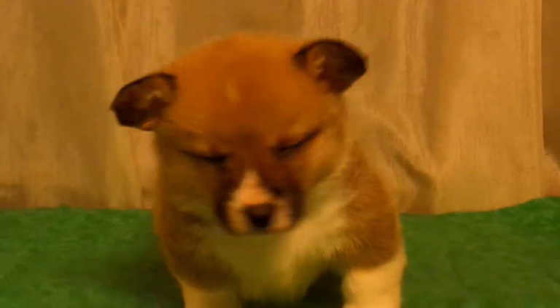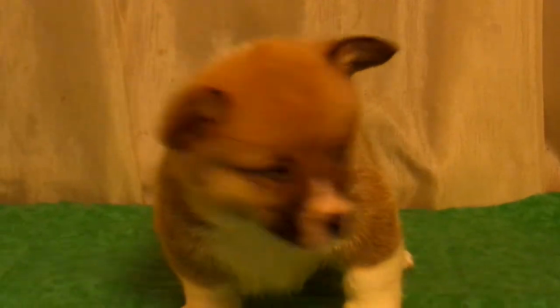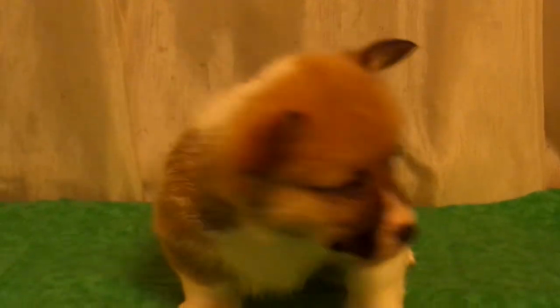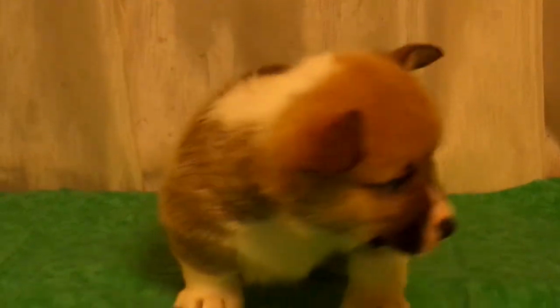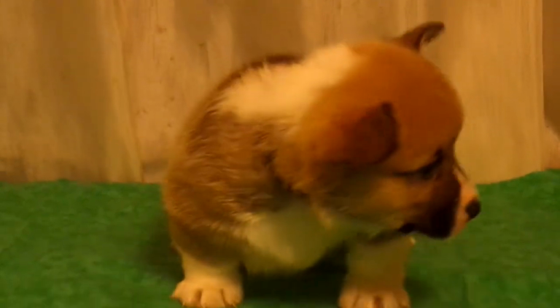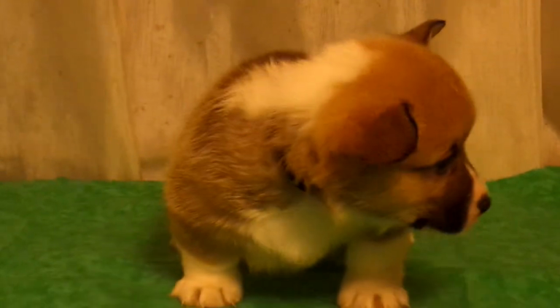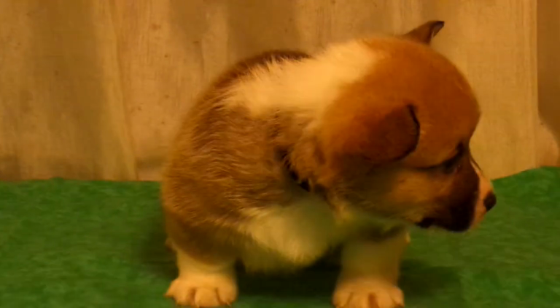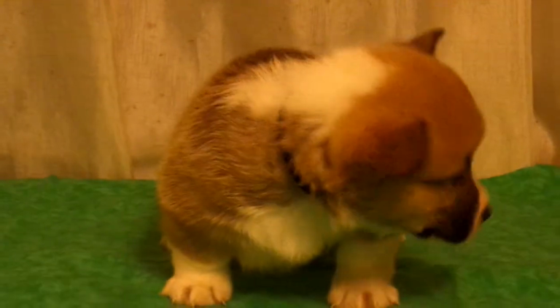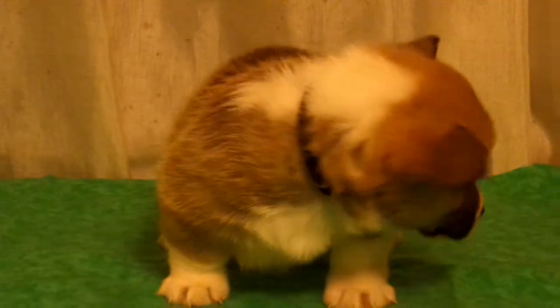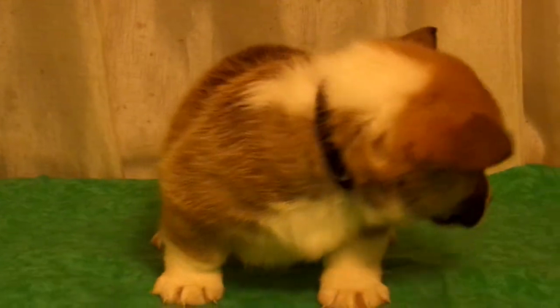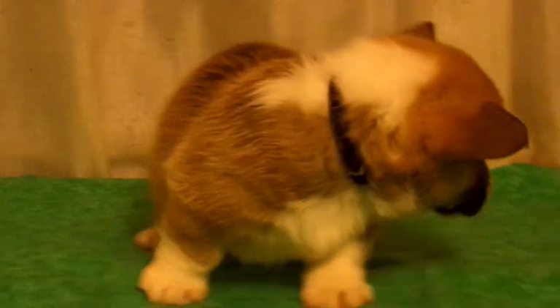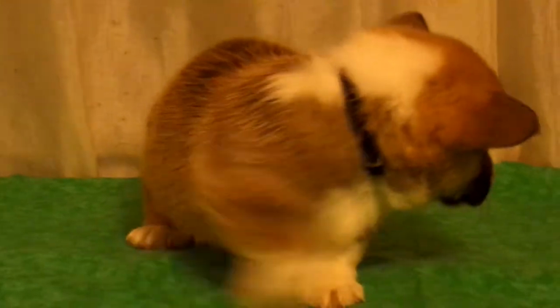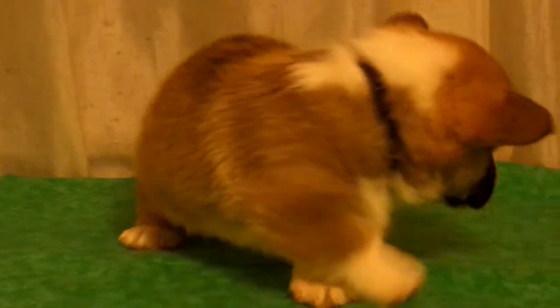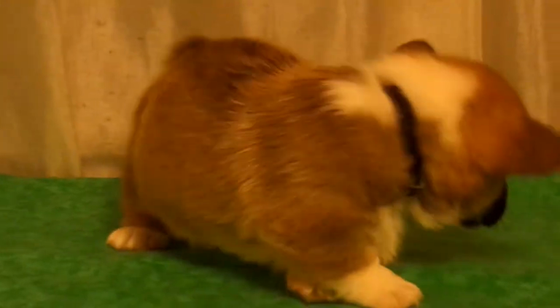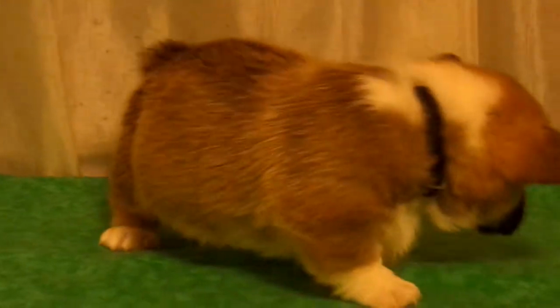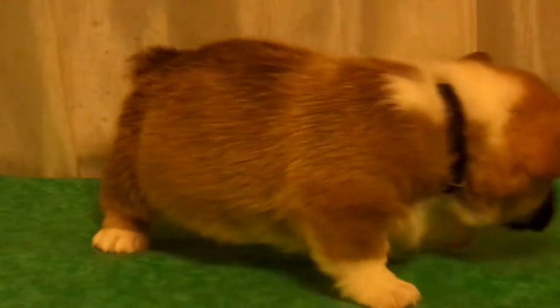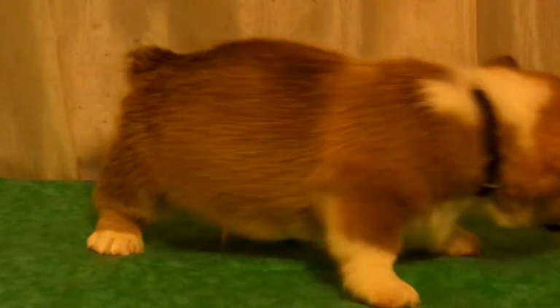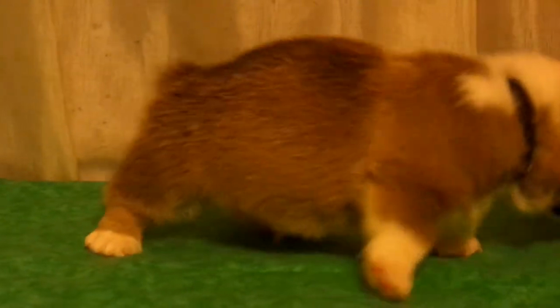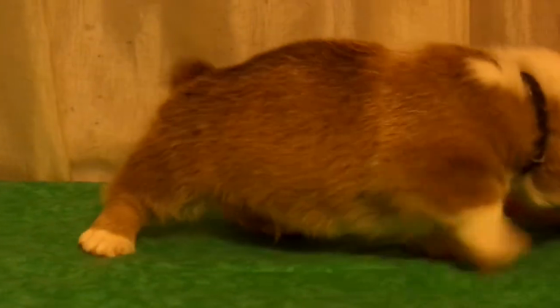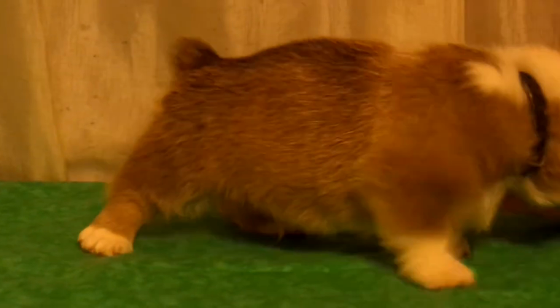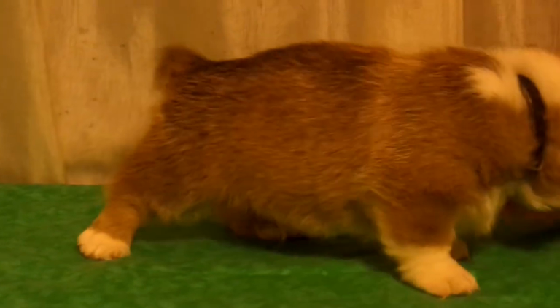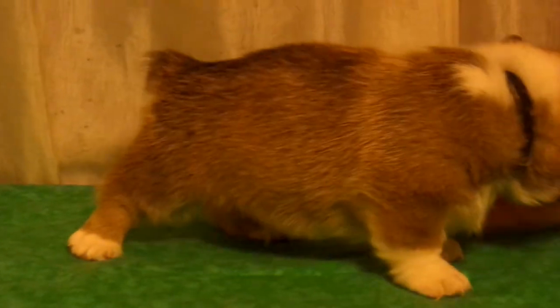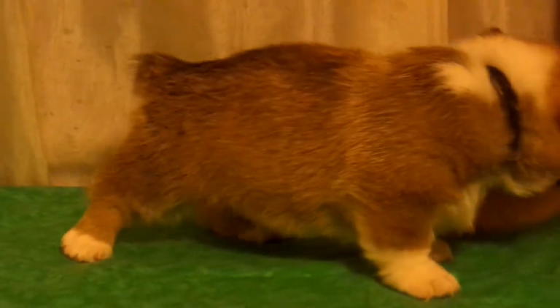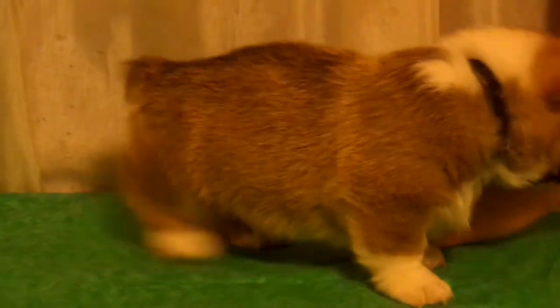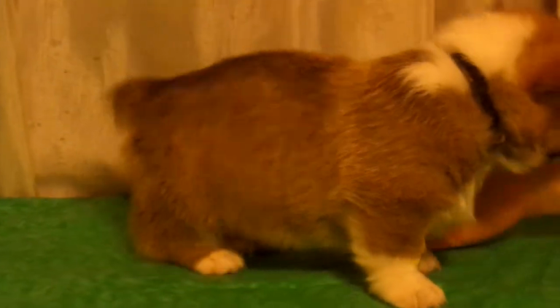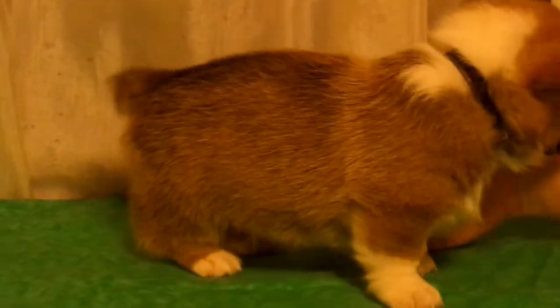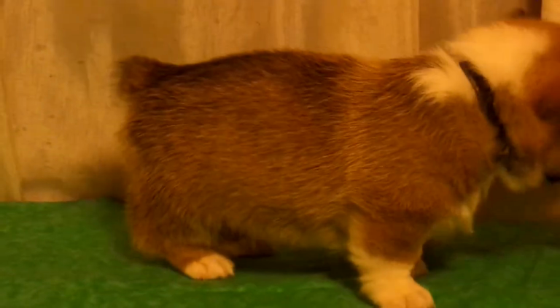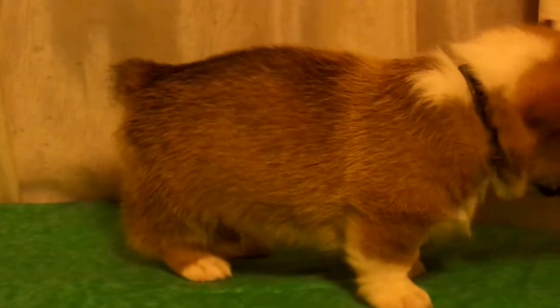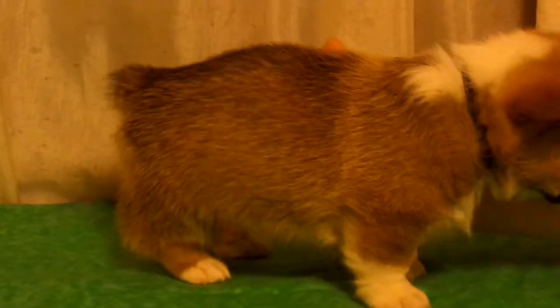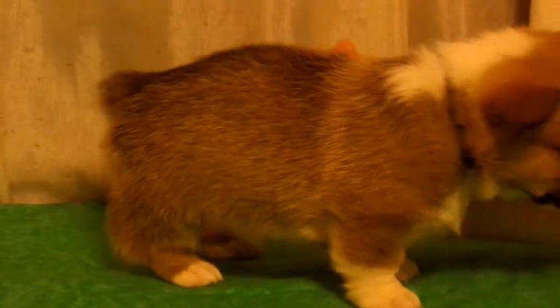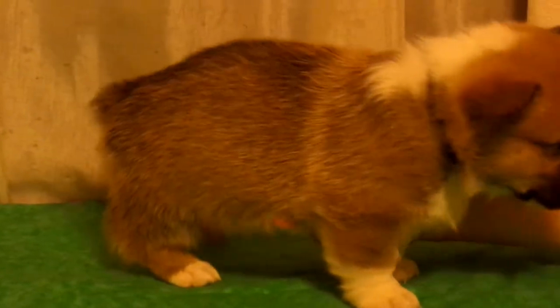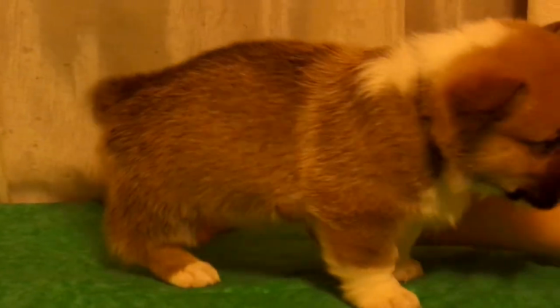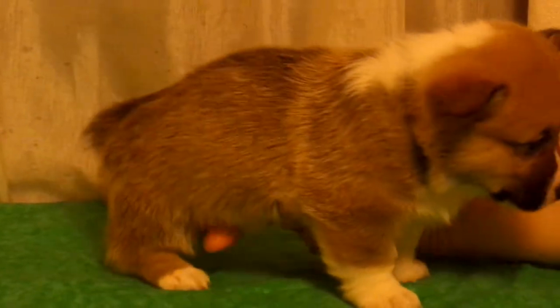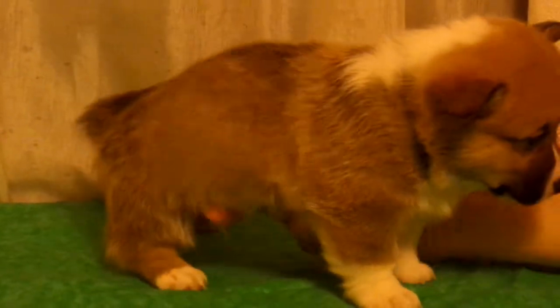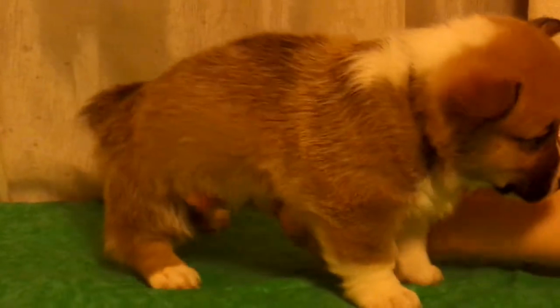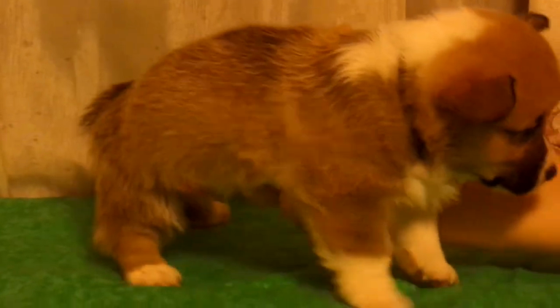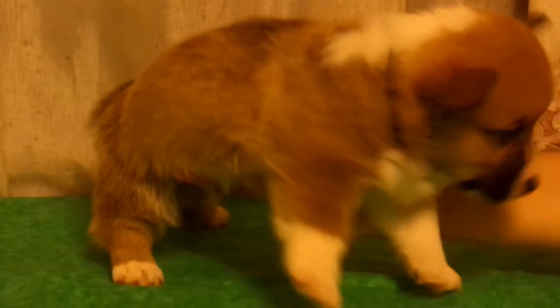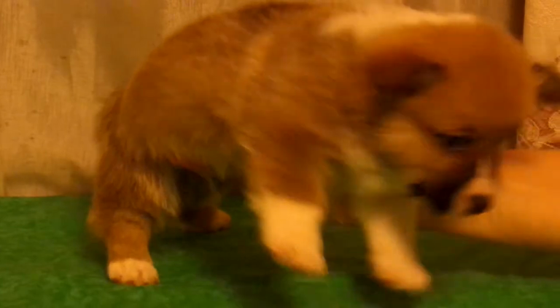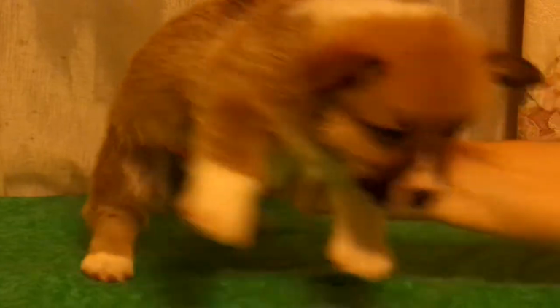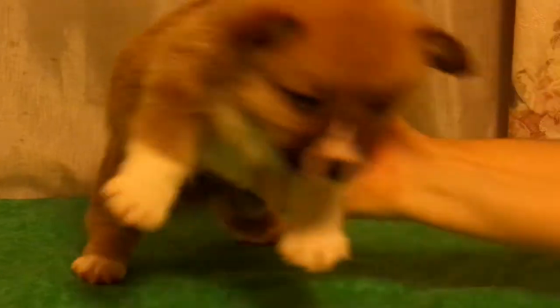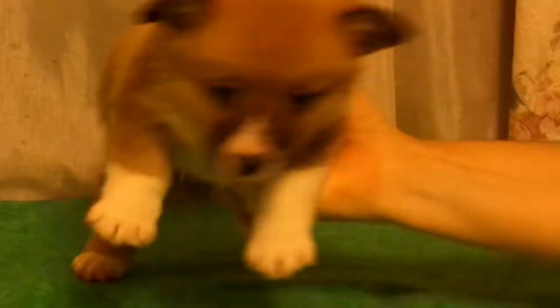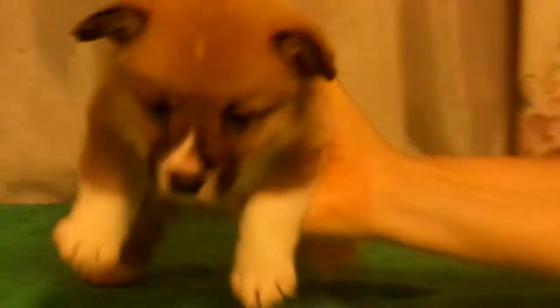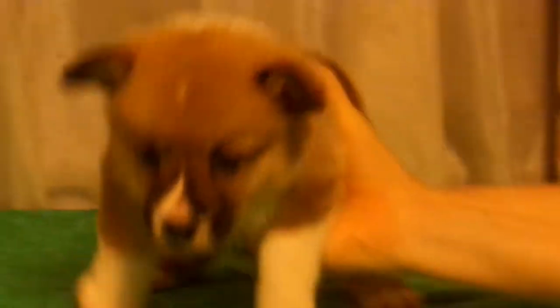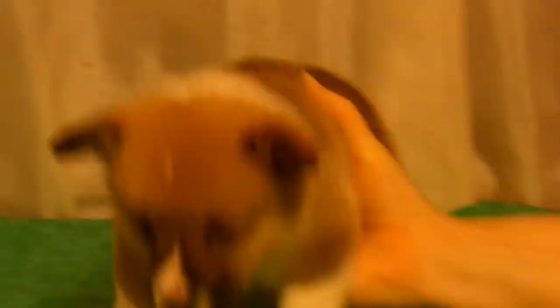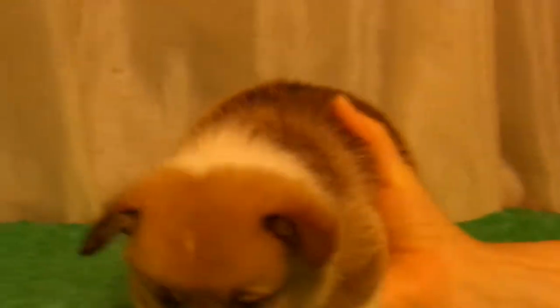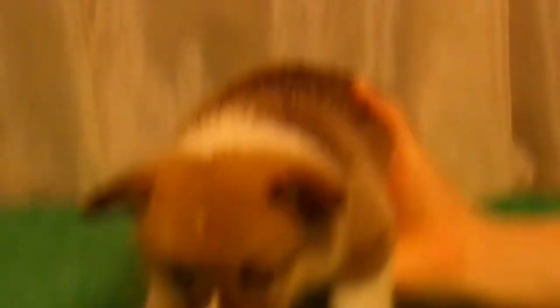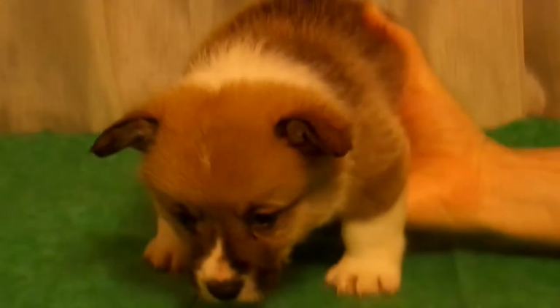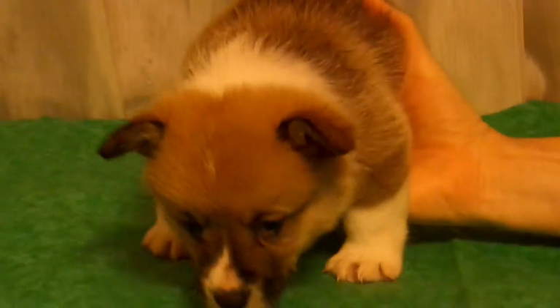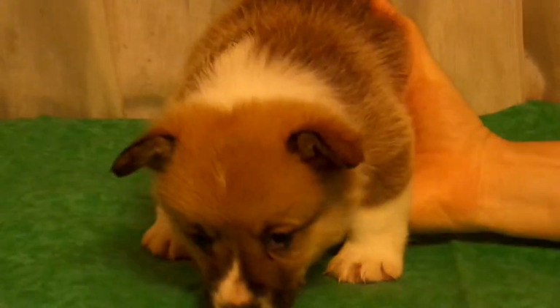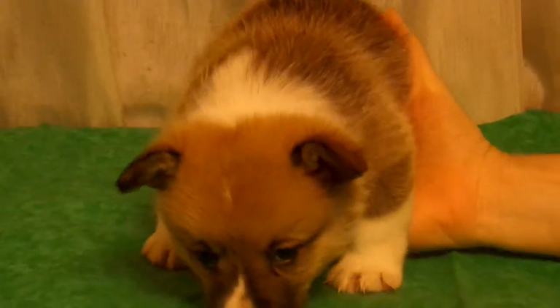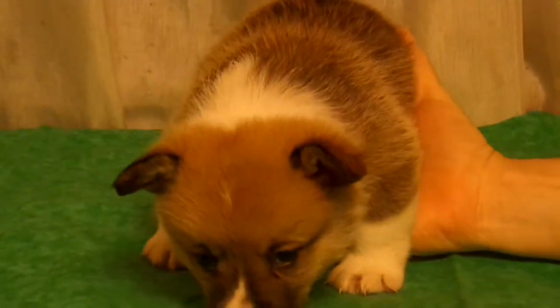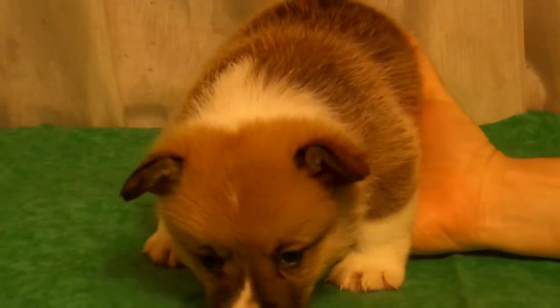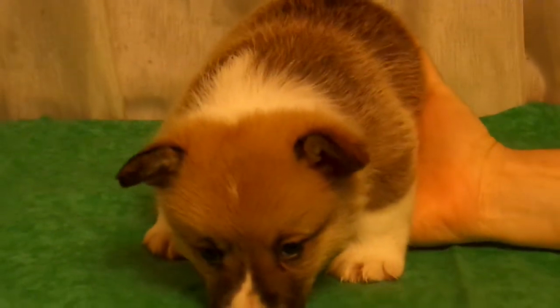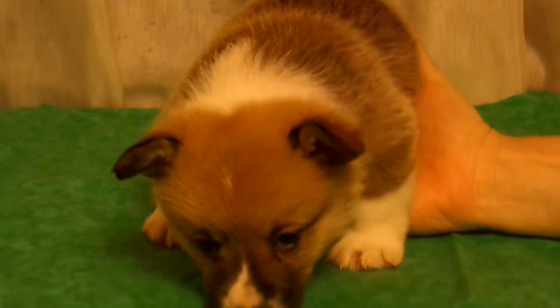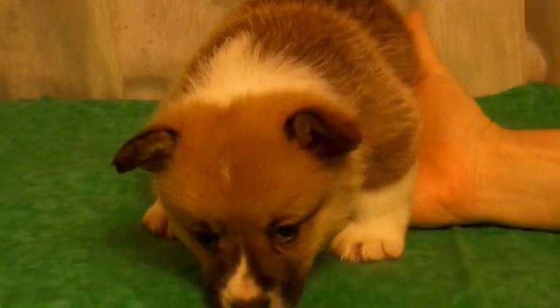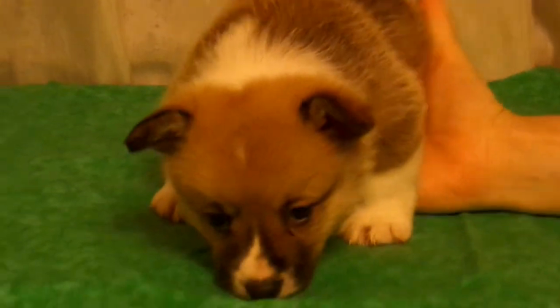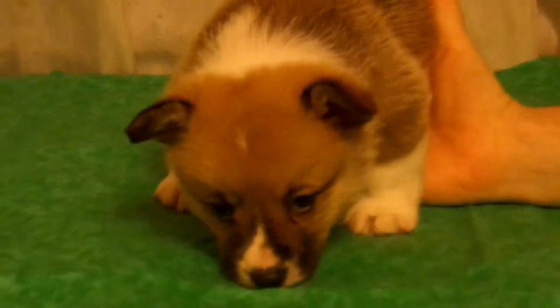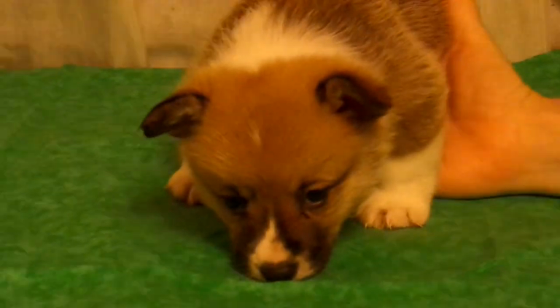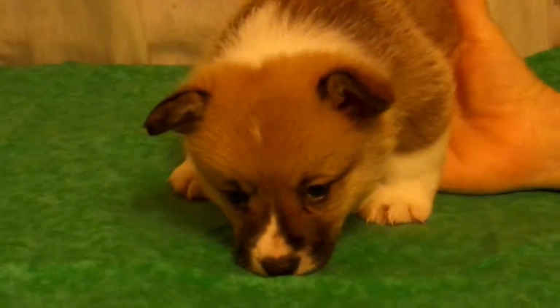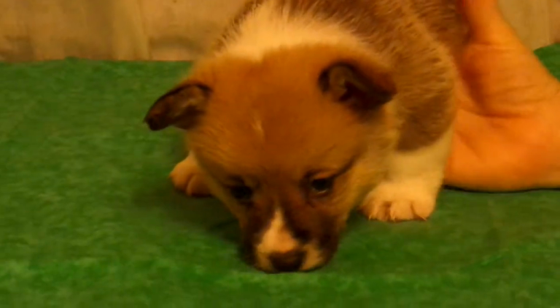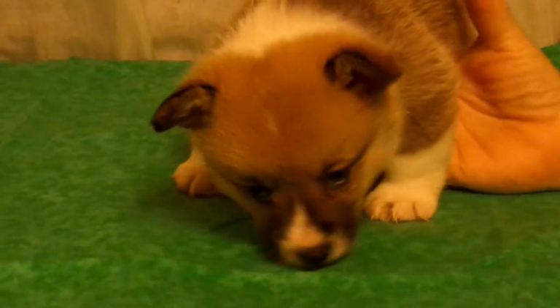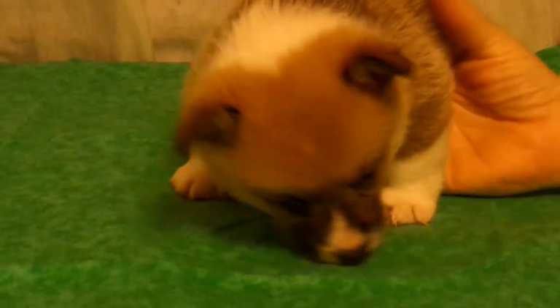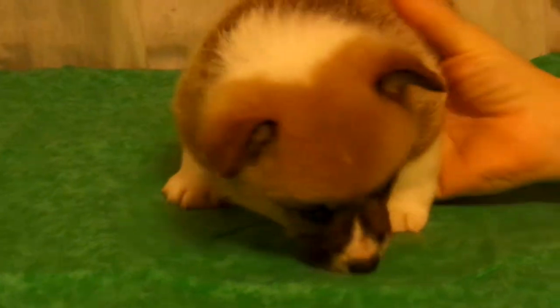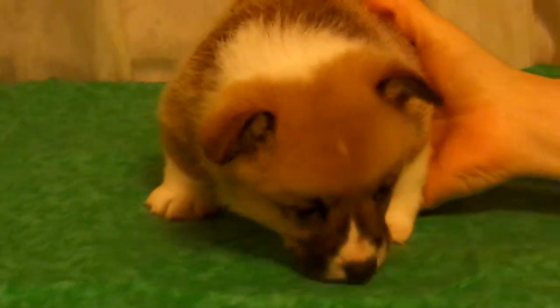This is one of the red sable boys from Maid Marian's 2019 litter. He has a black collar on him for his ID.